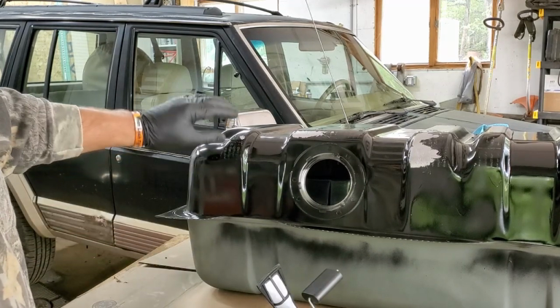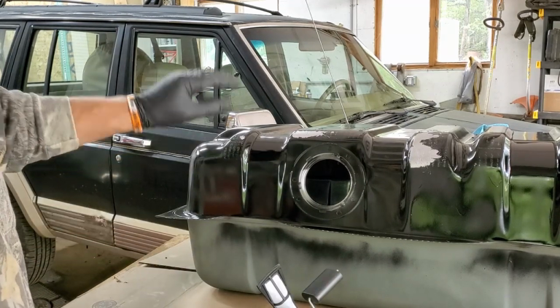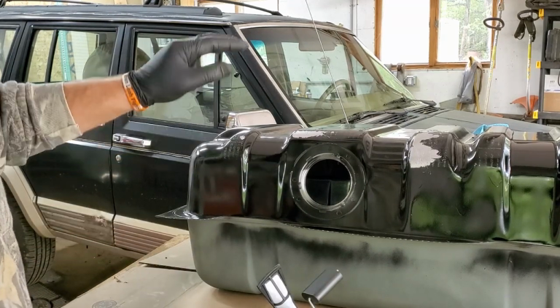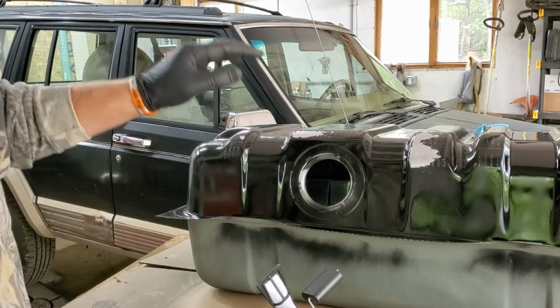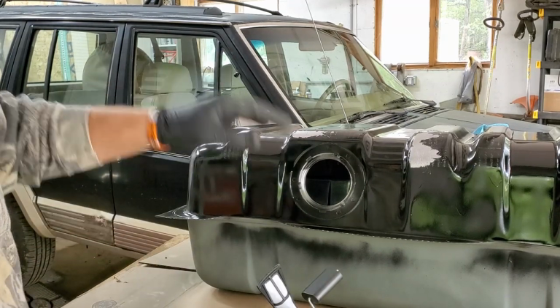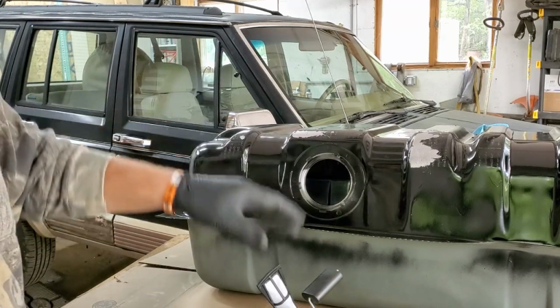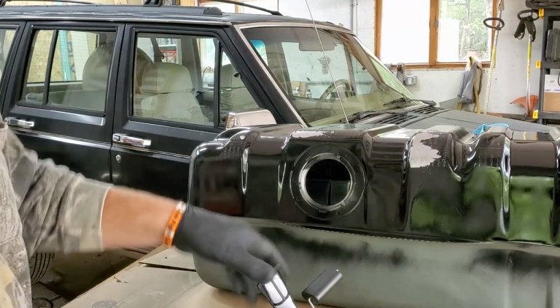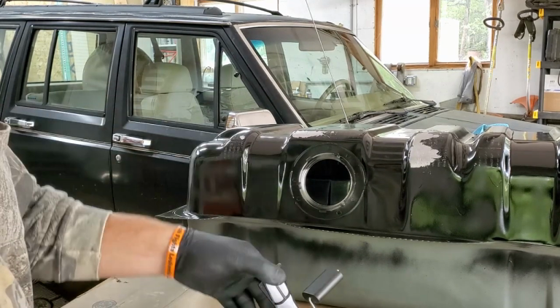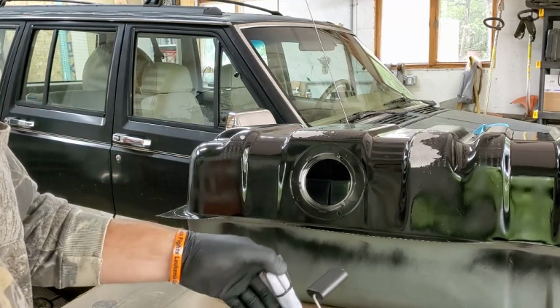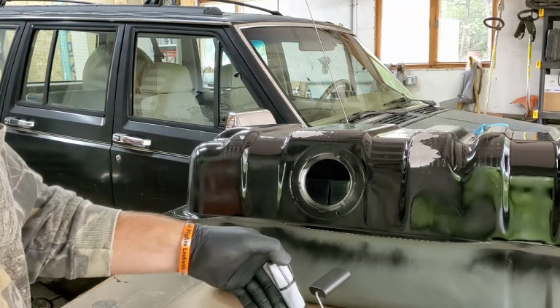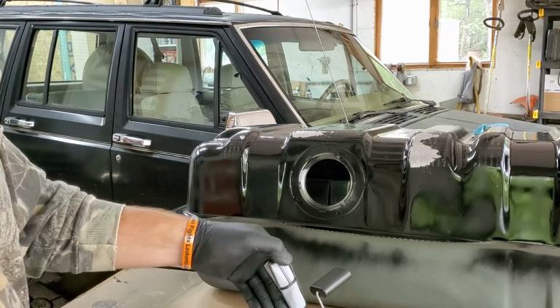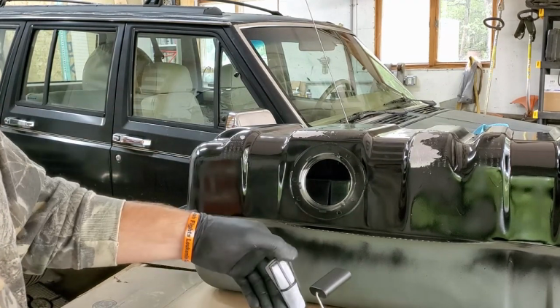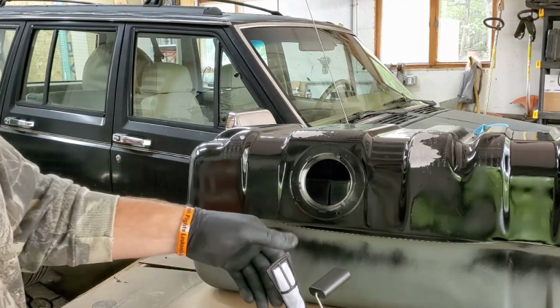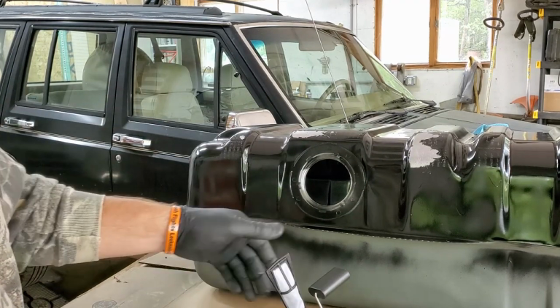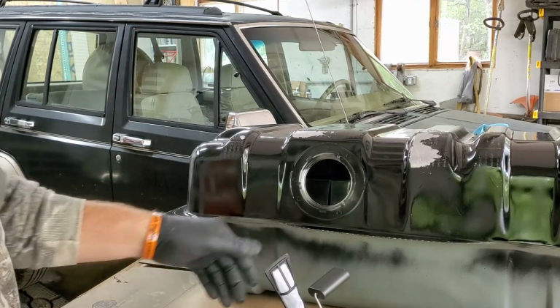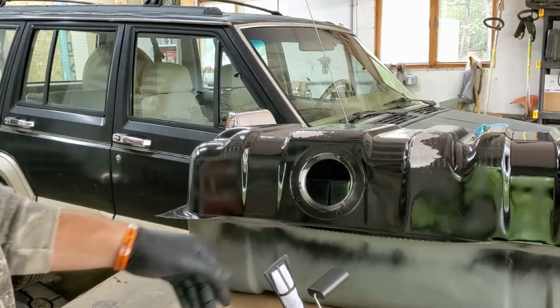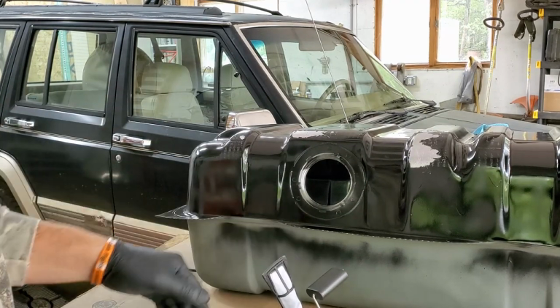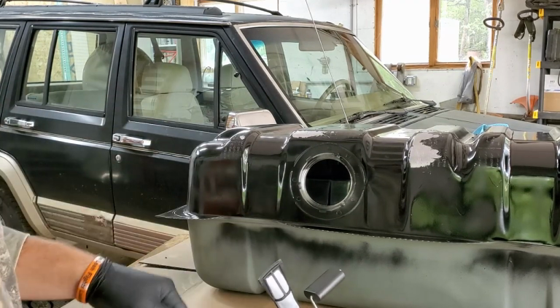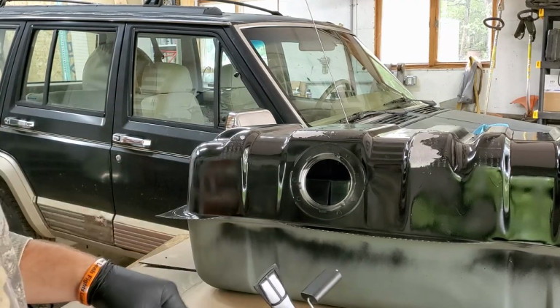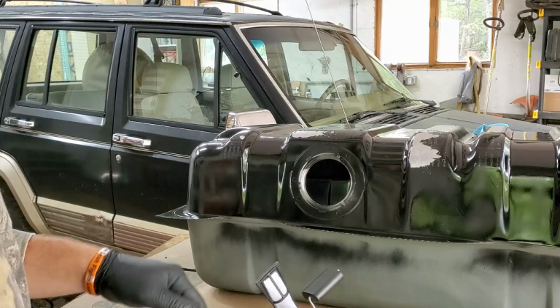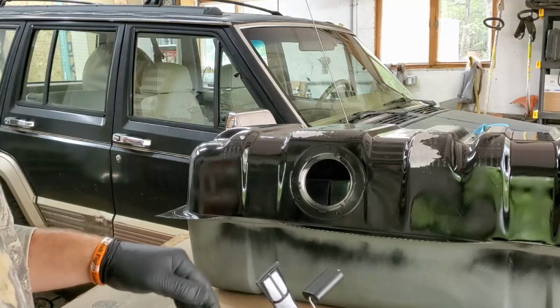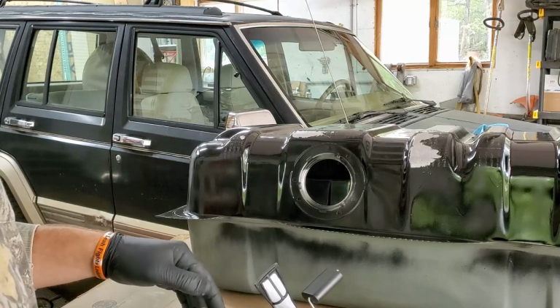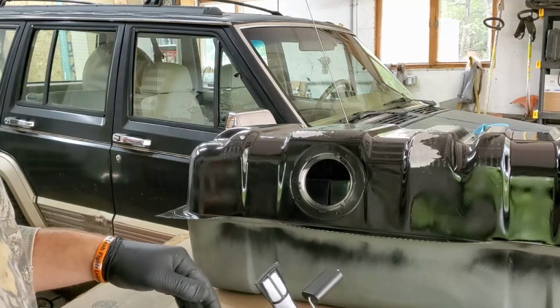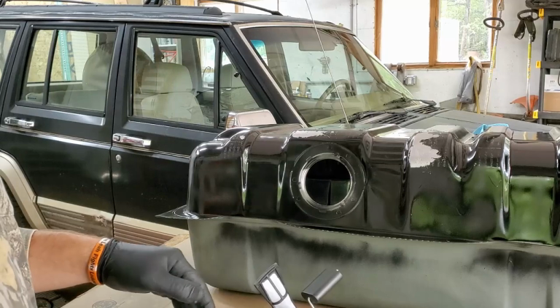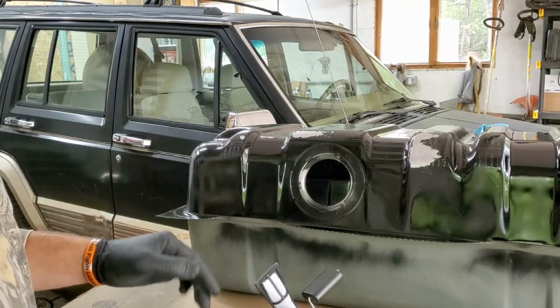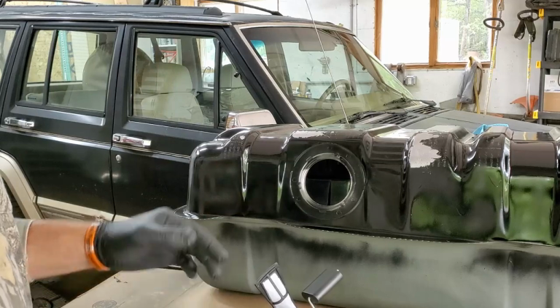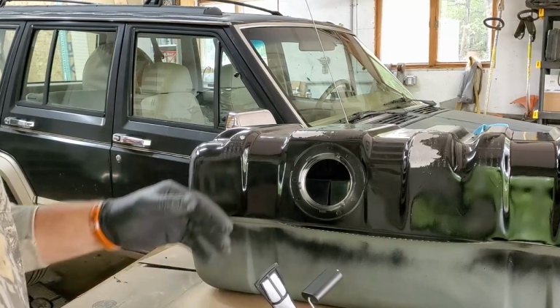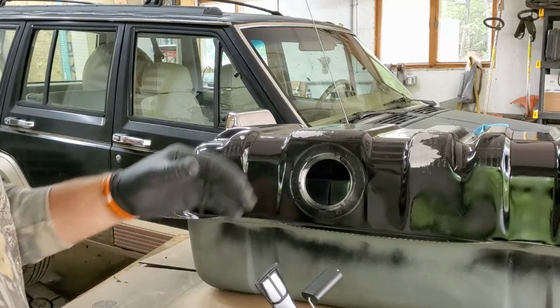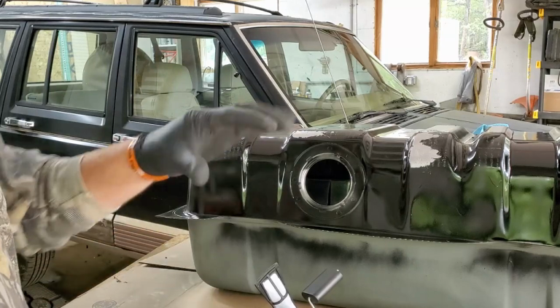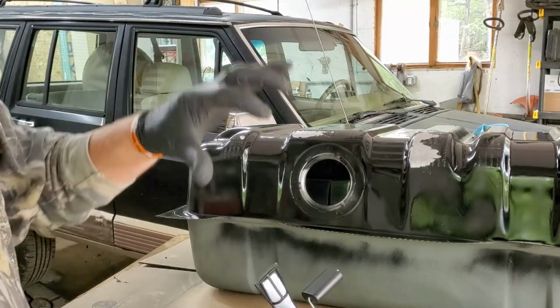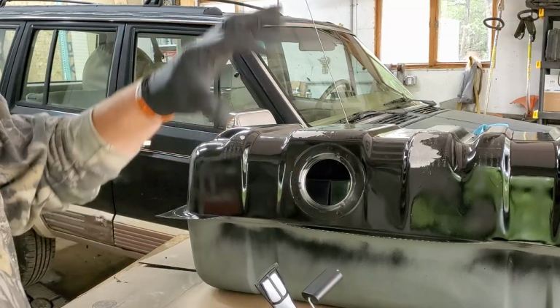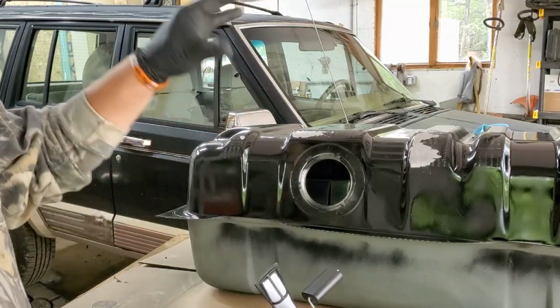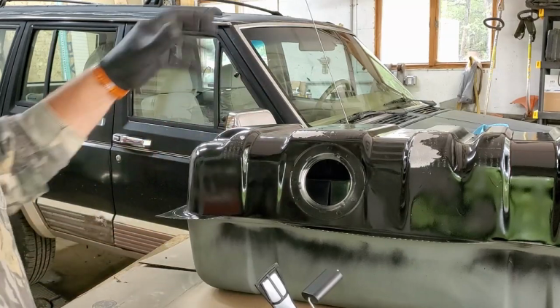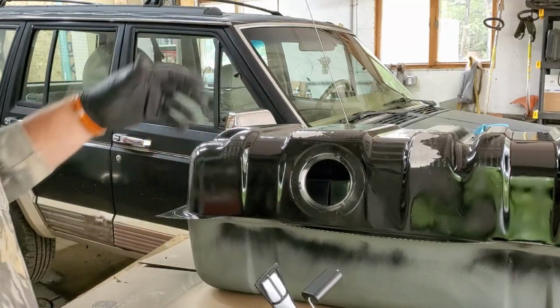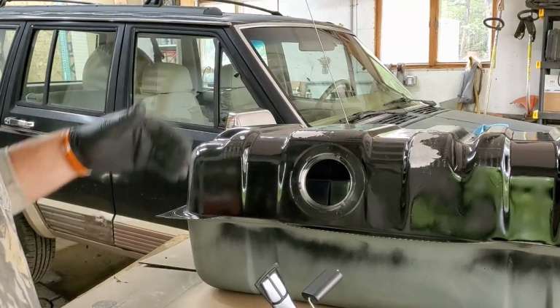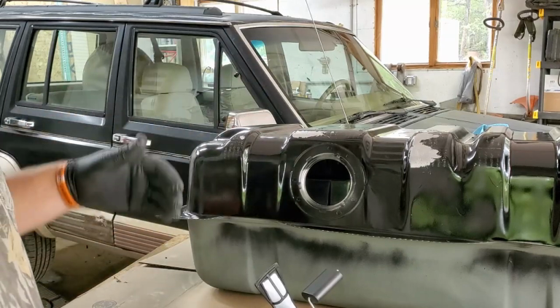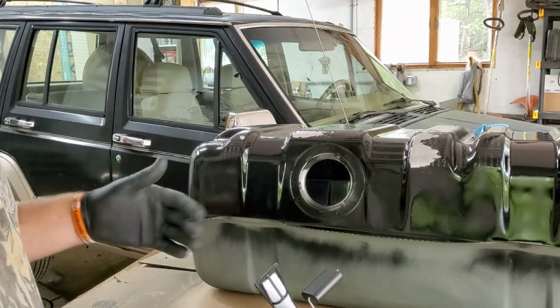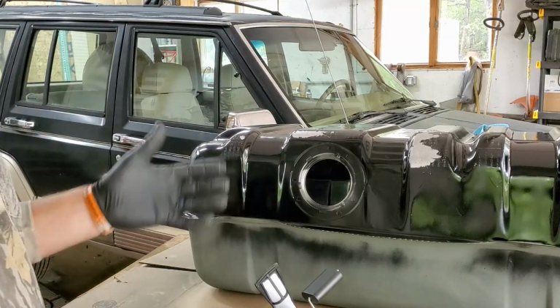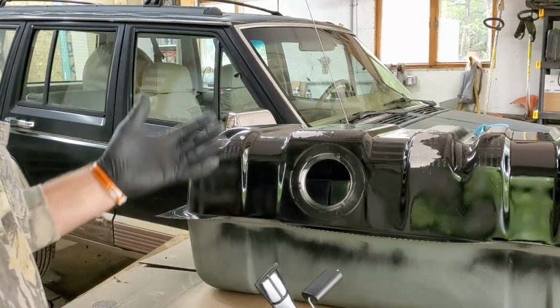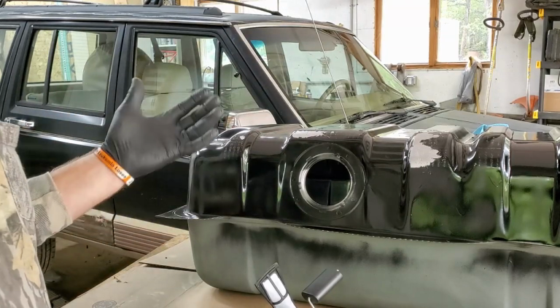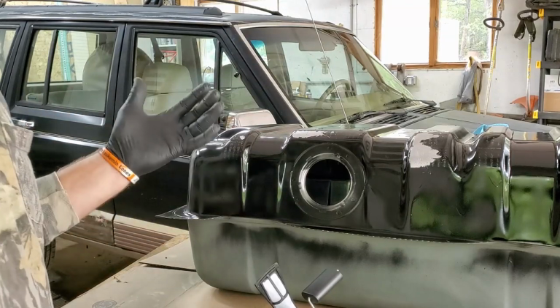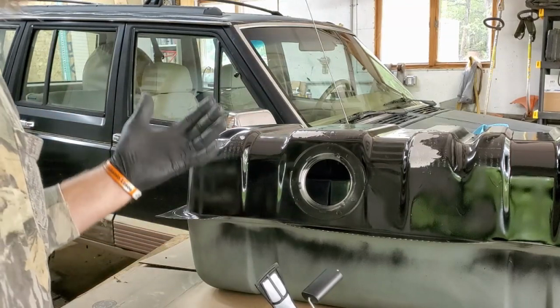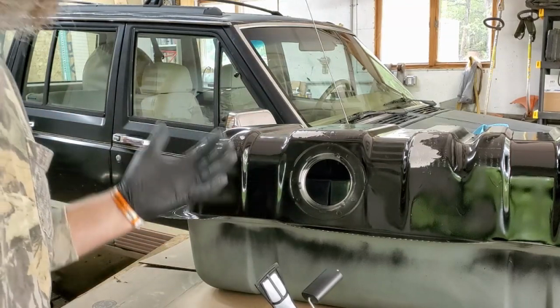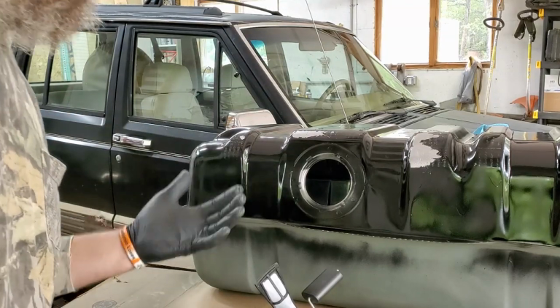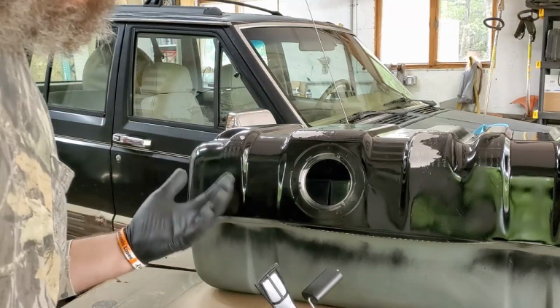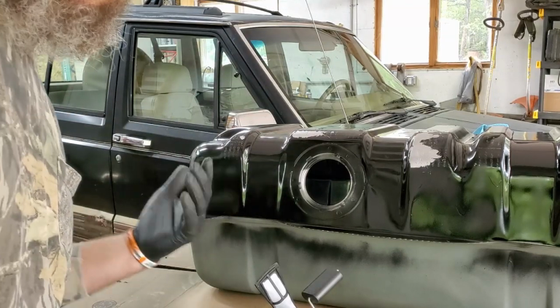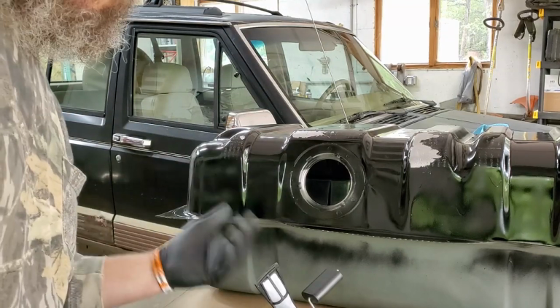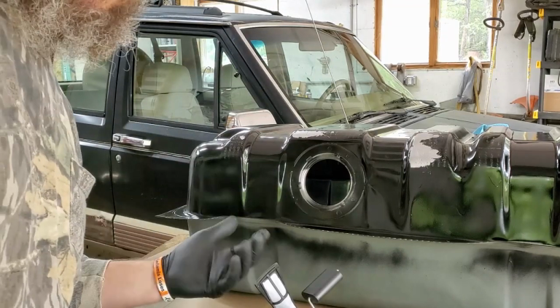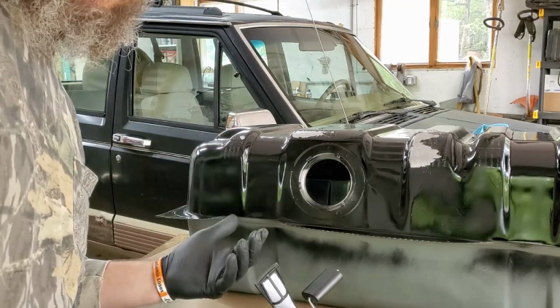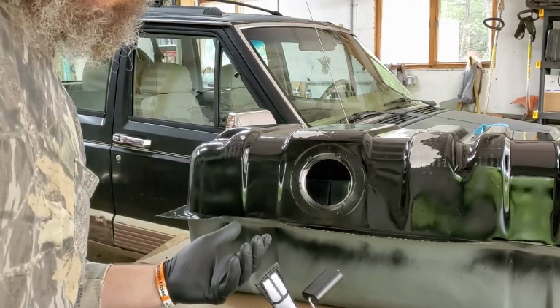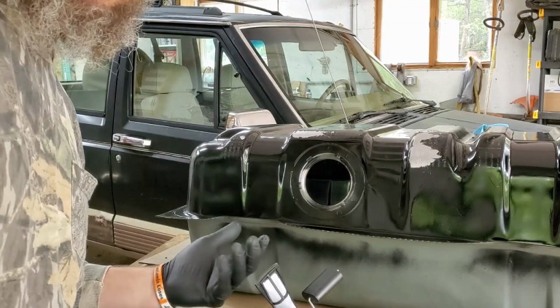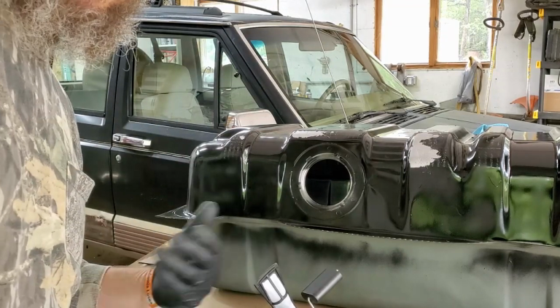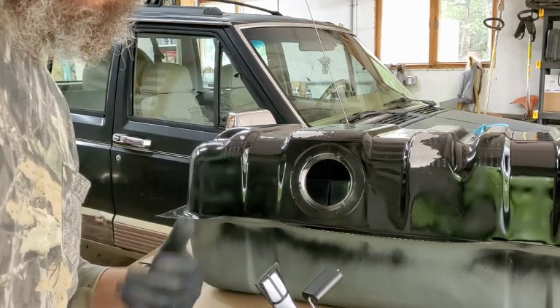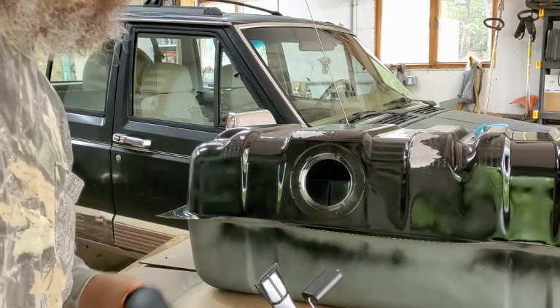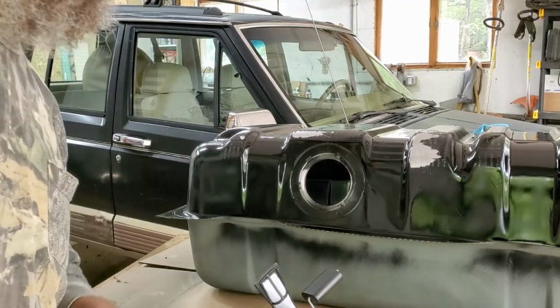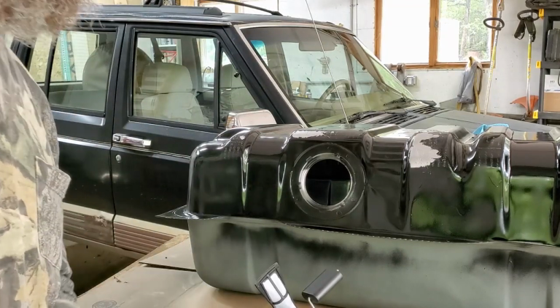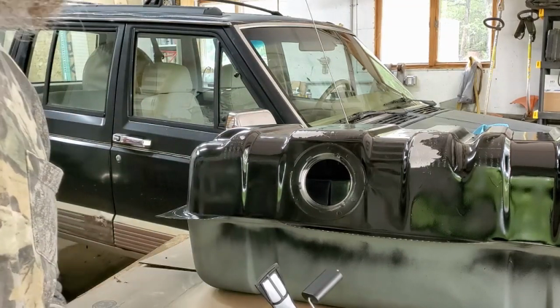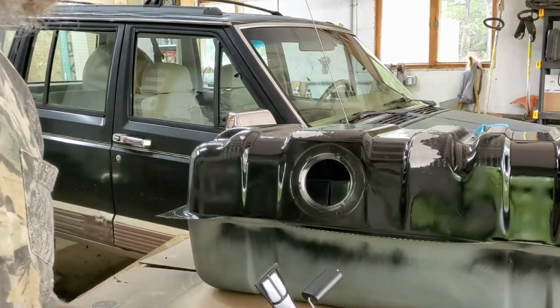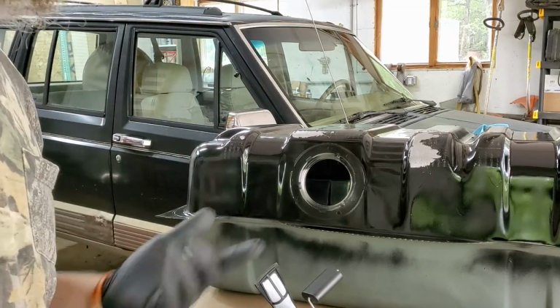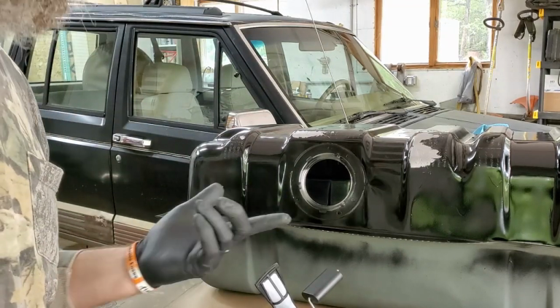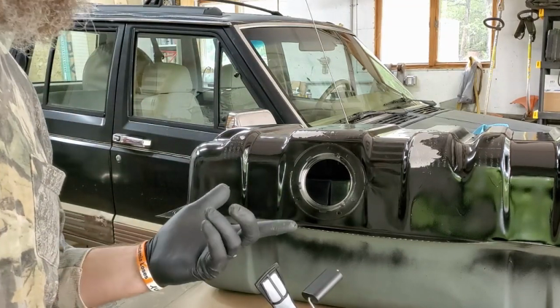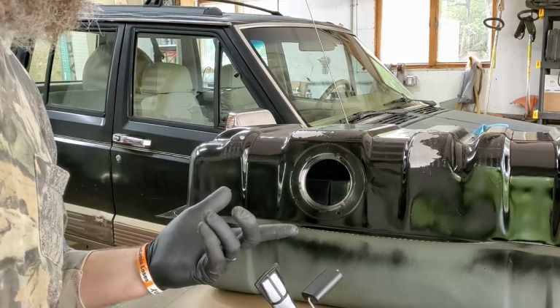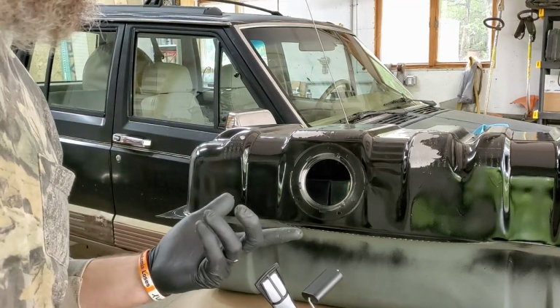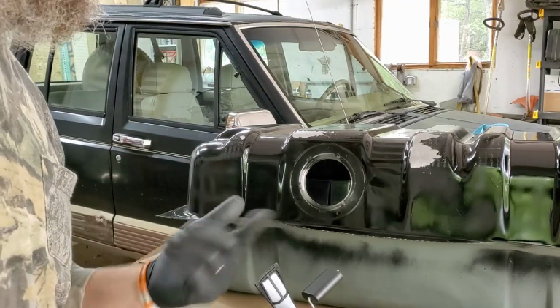I'm going to put this fuel pump in, put everything back together, and then we'll get it in the Jeep.